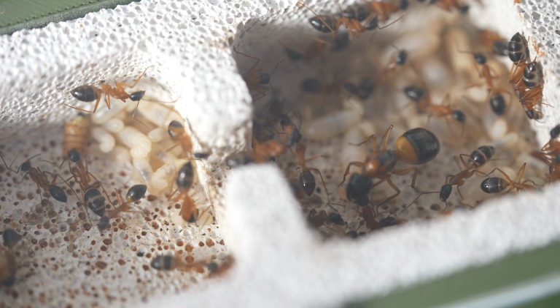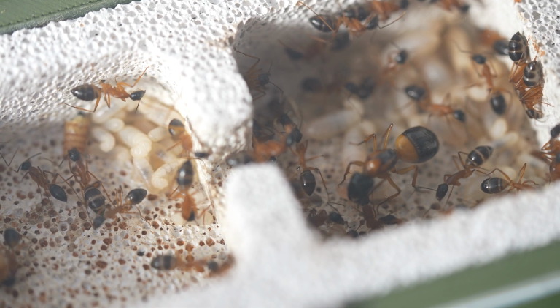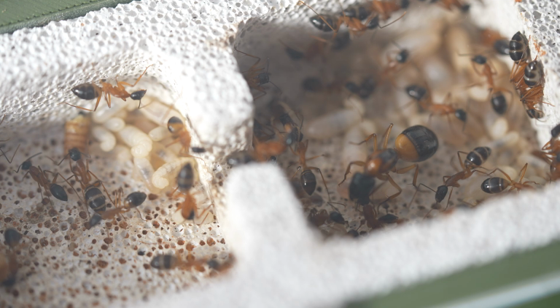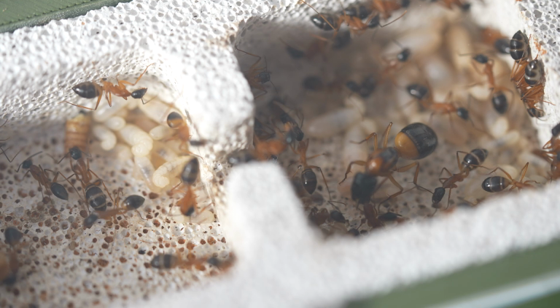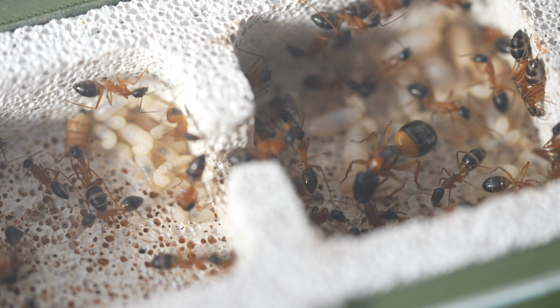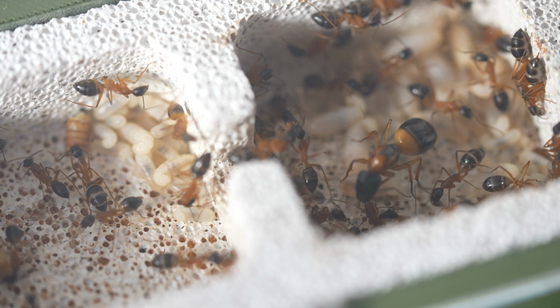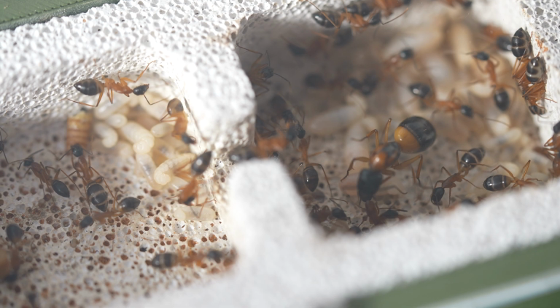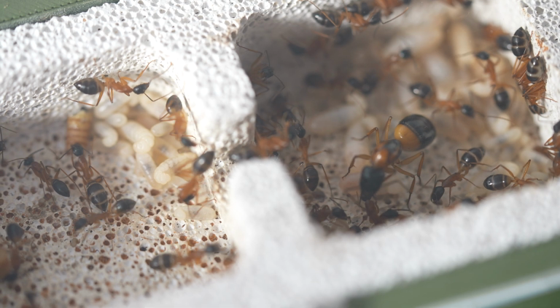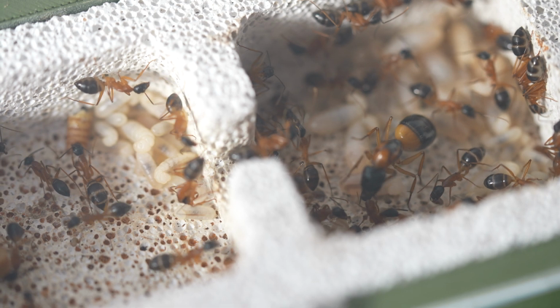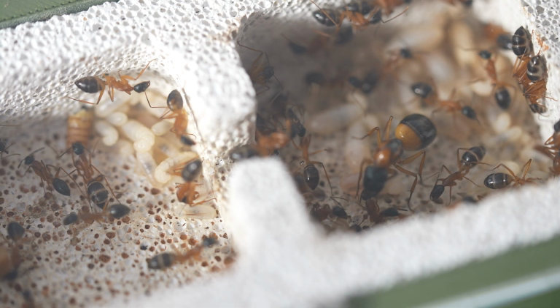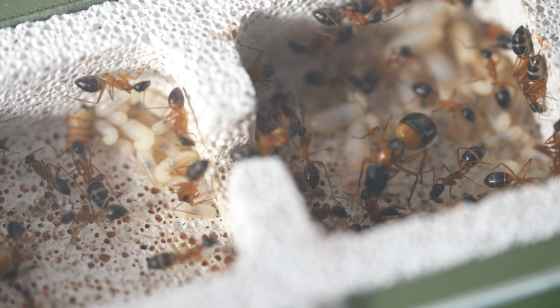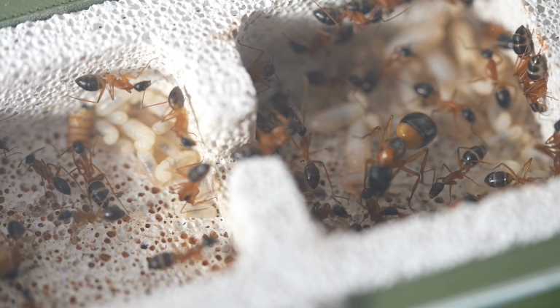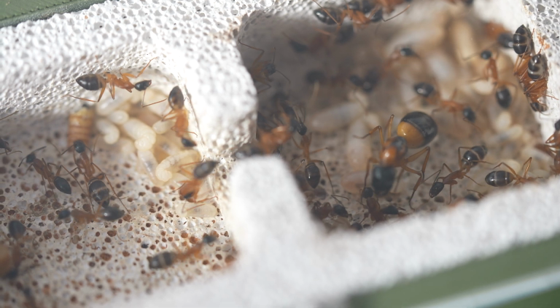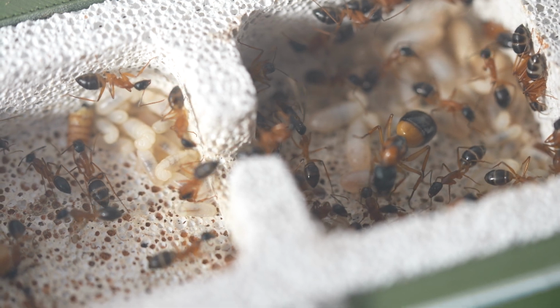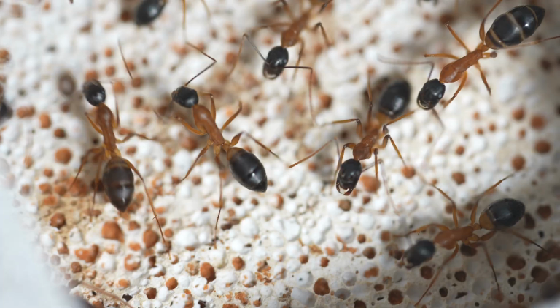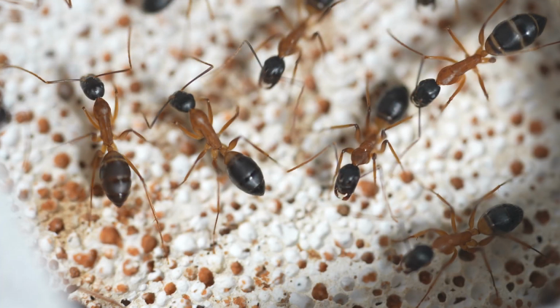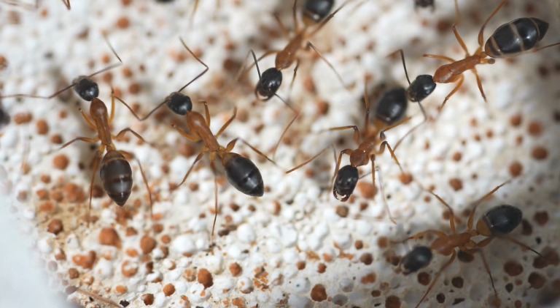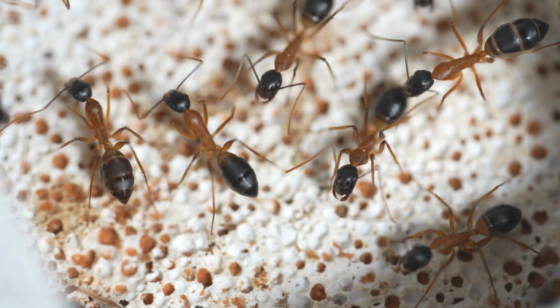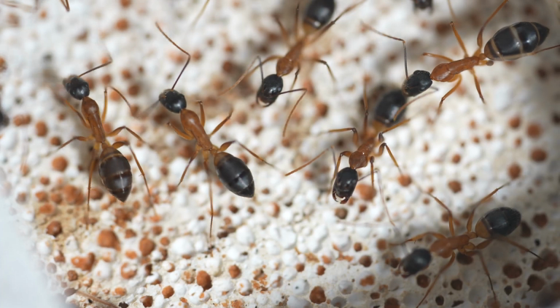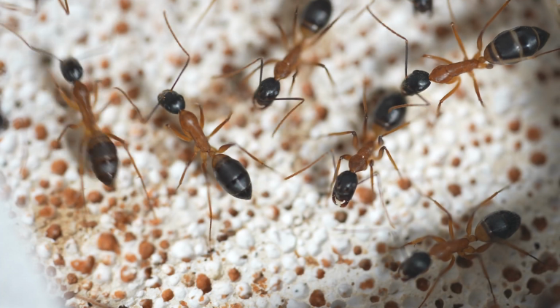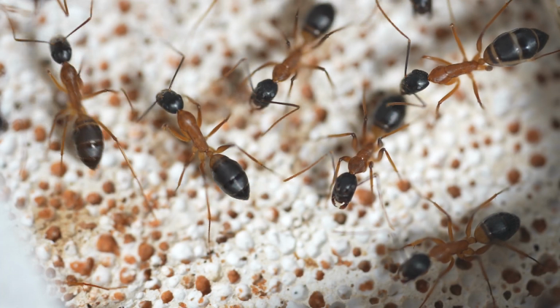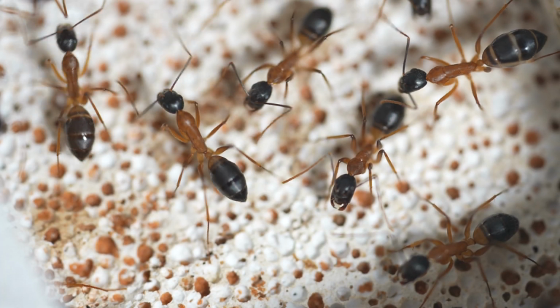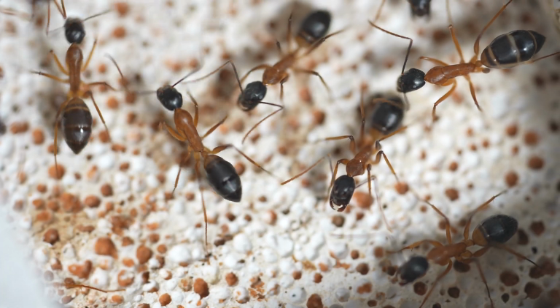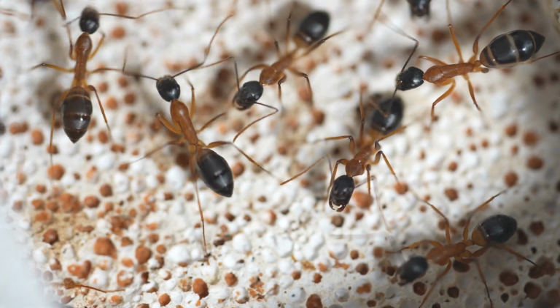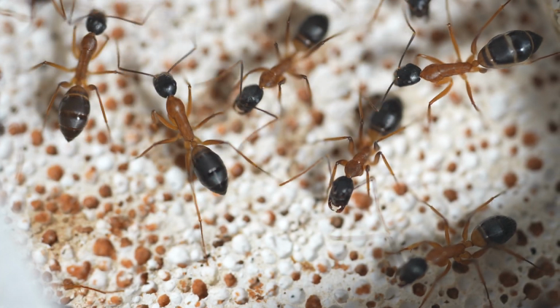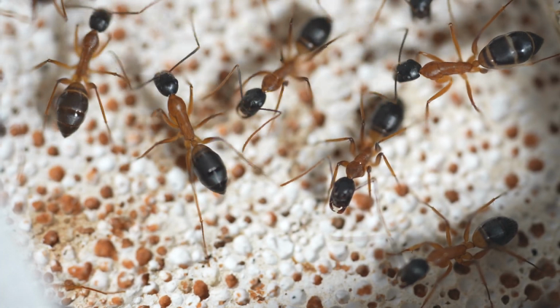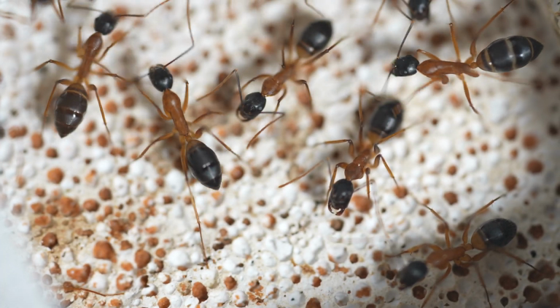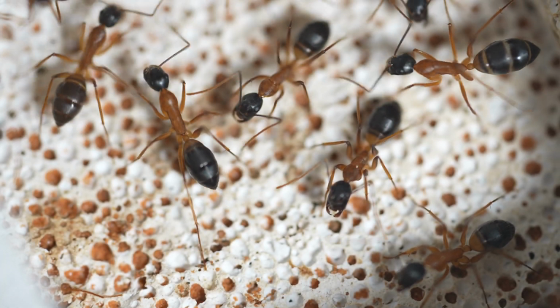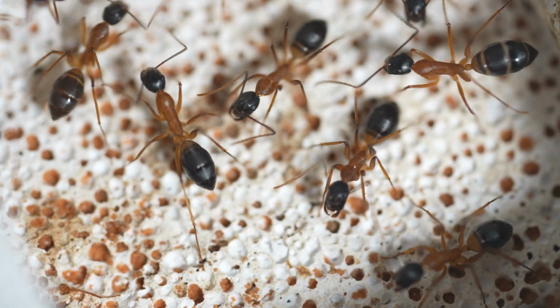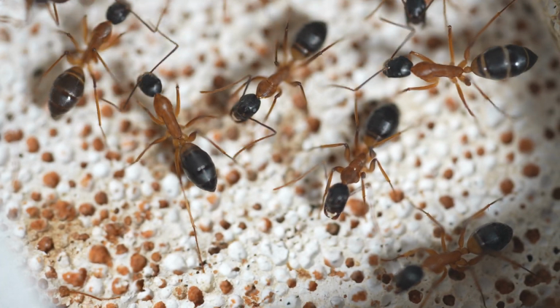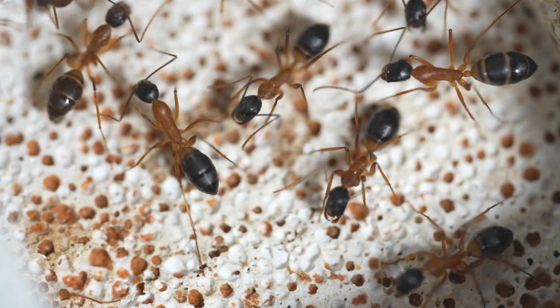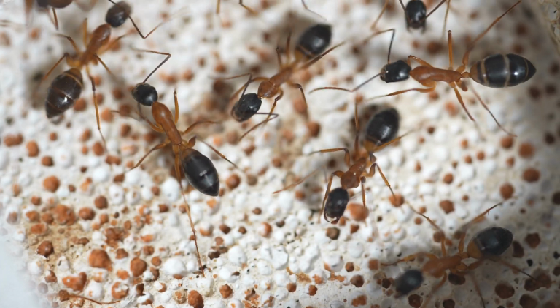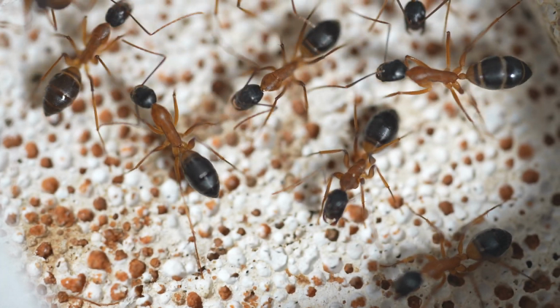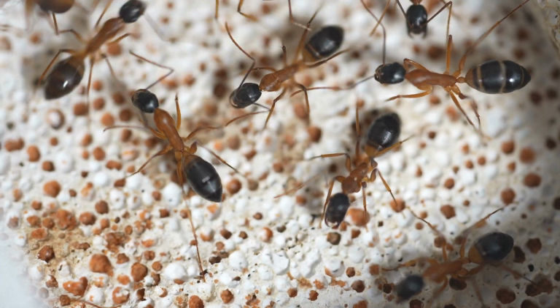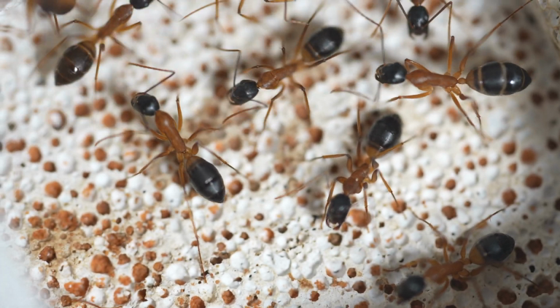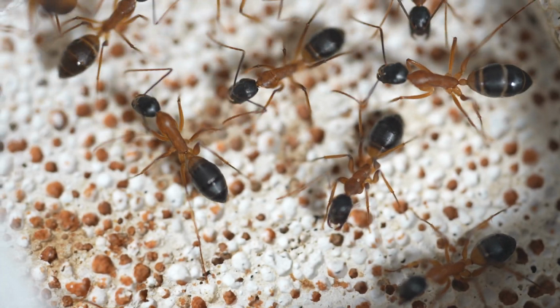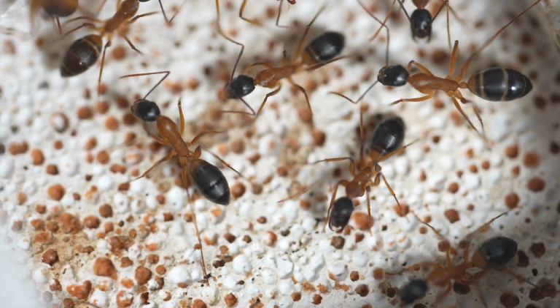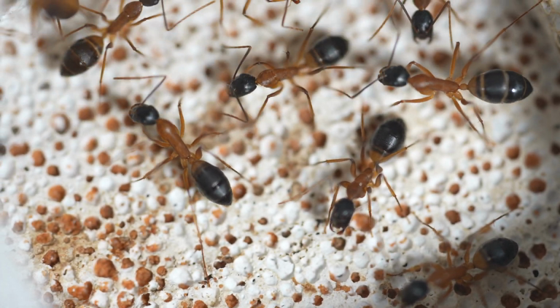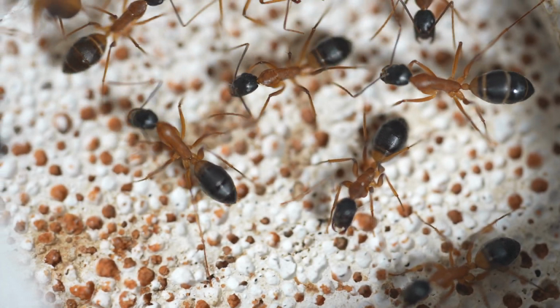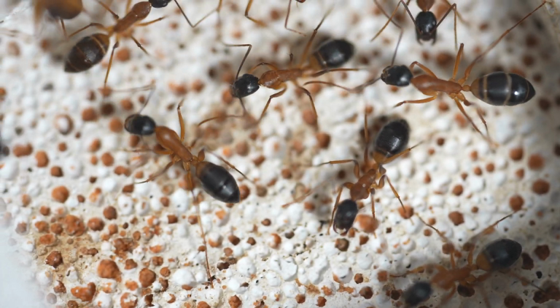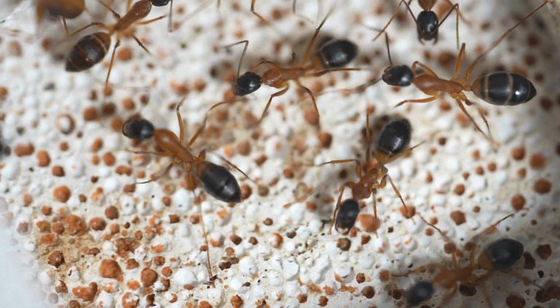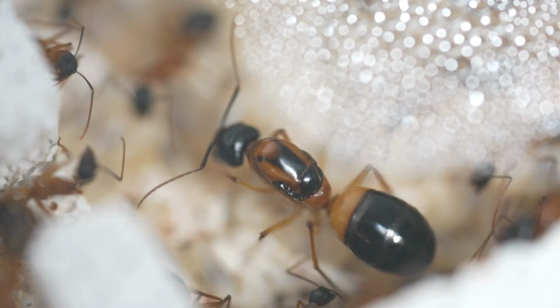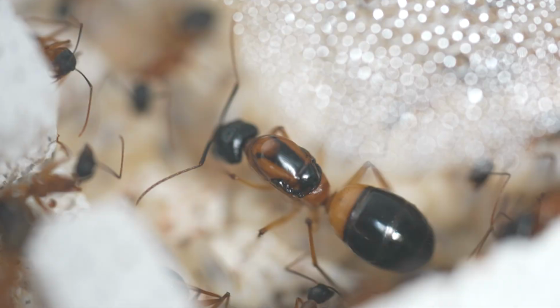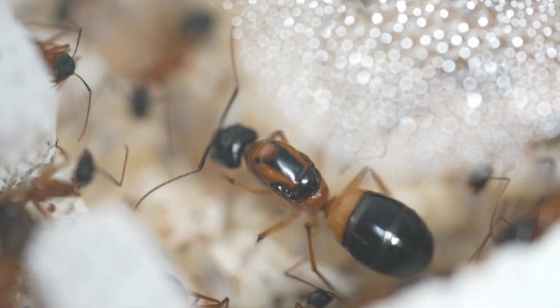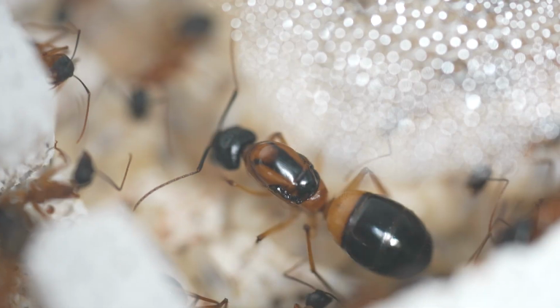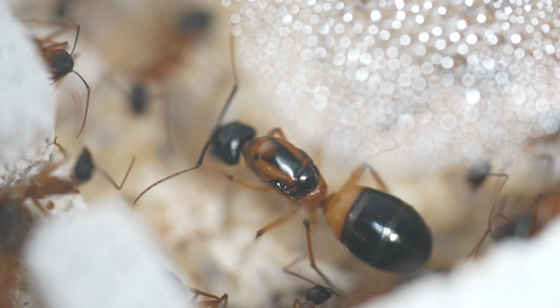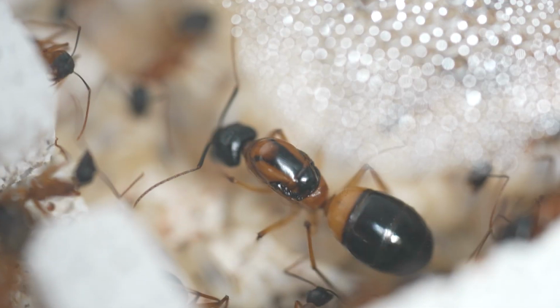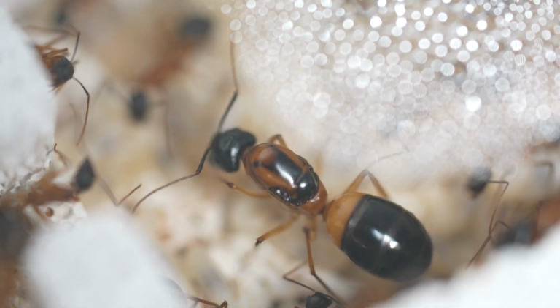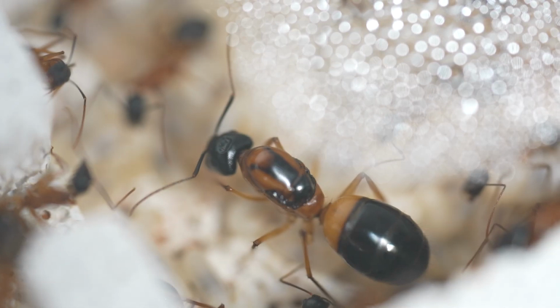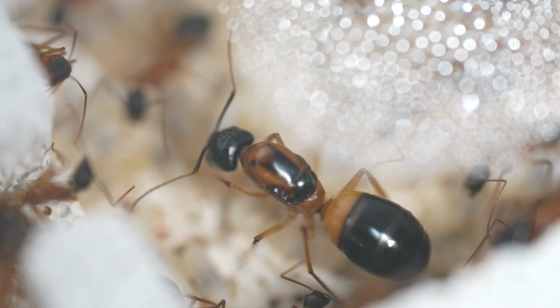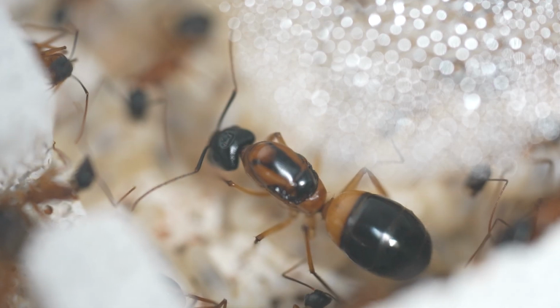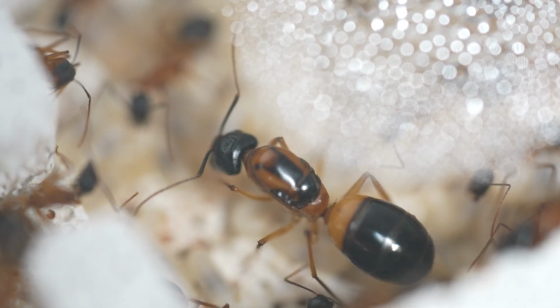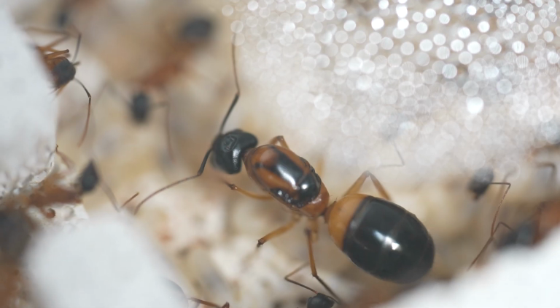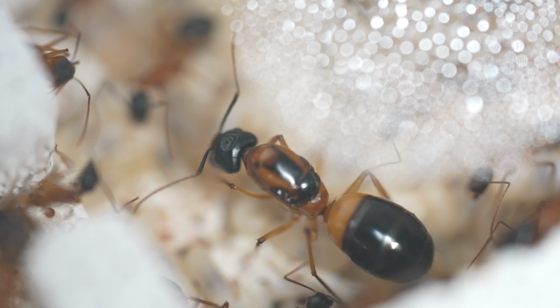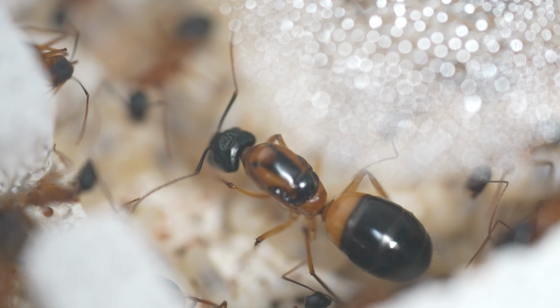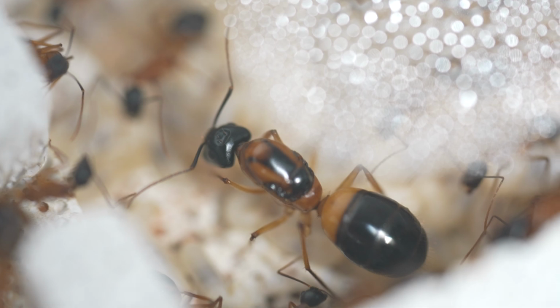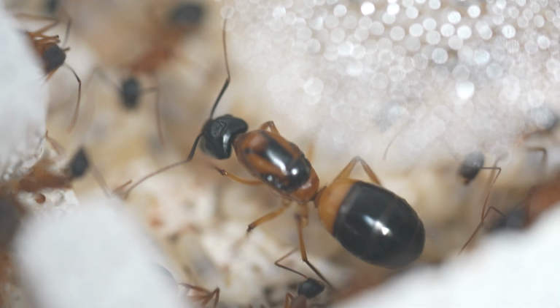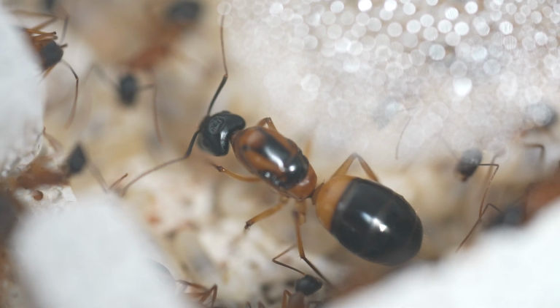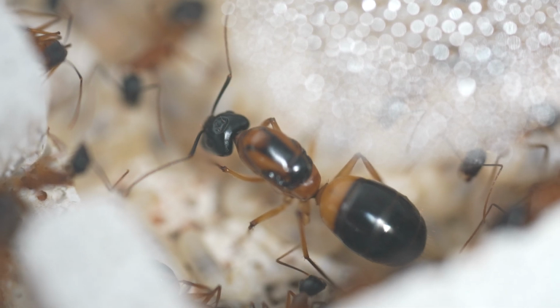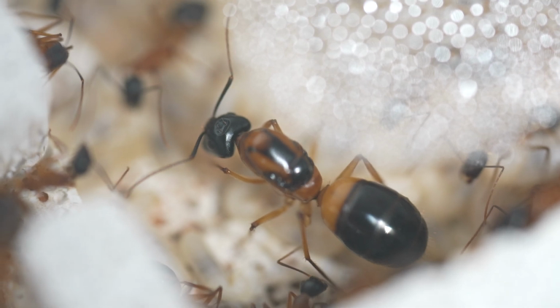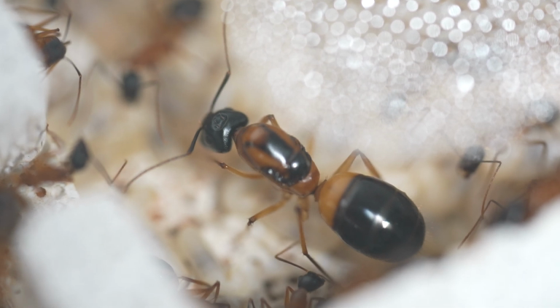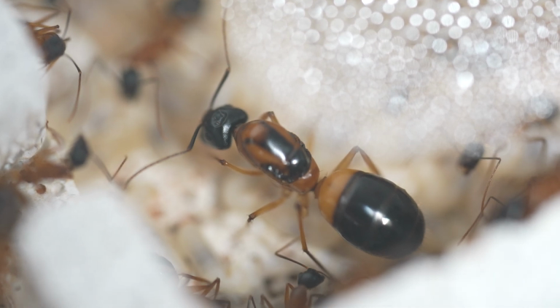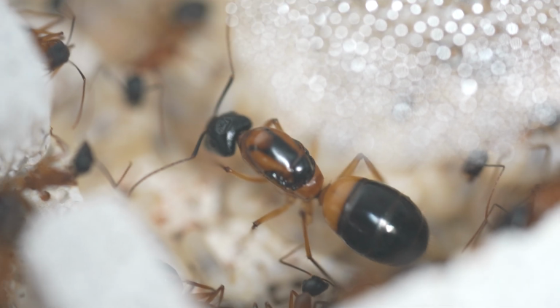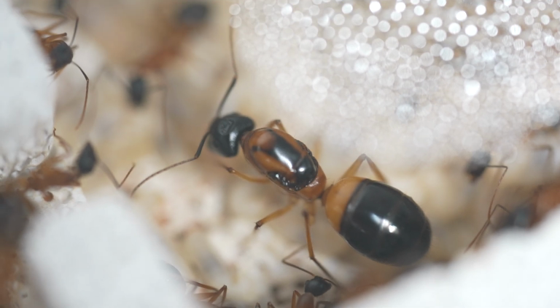Before I go, let's quickly revisit the consubrinus journey from day one to day 100, including two nest changes.